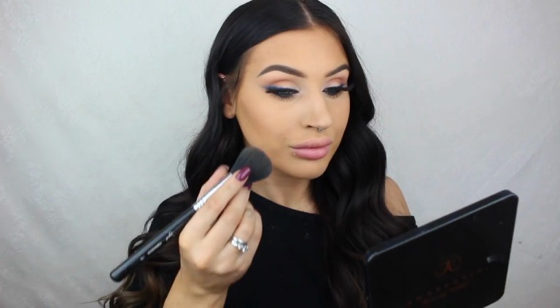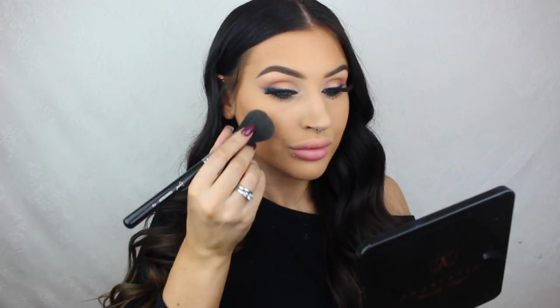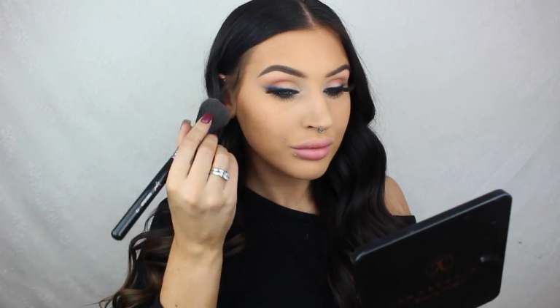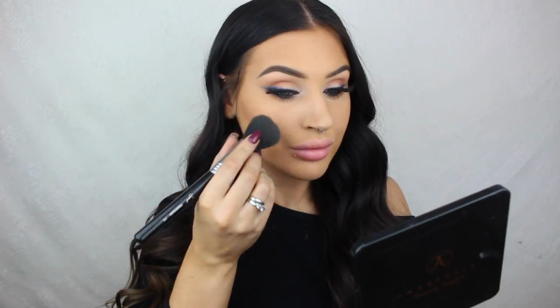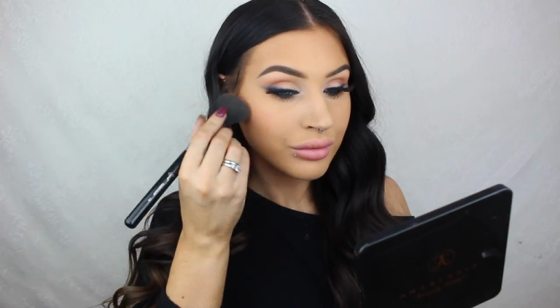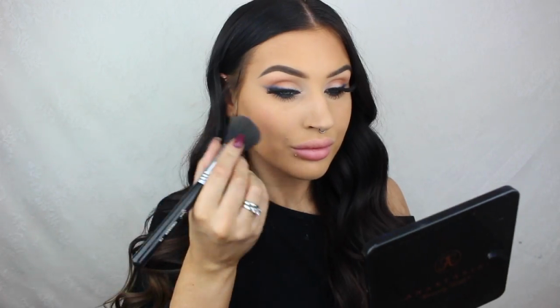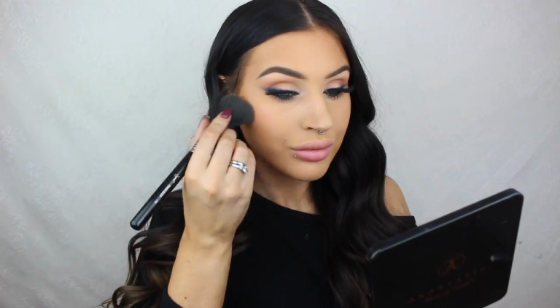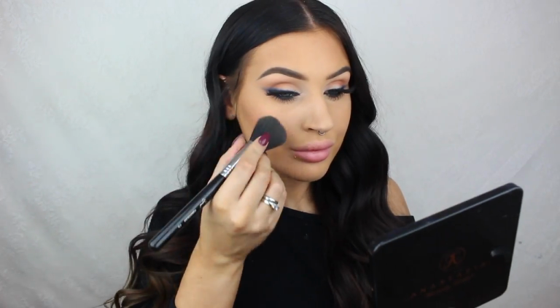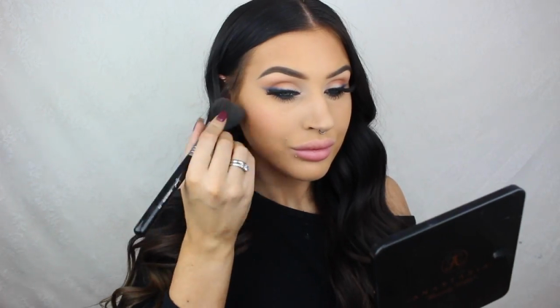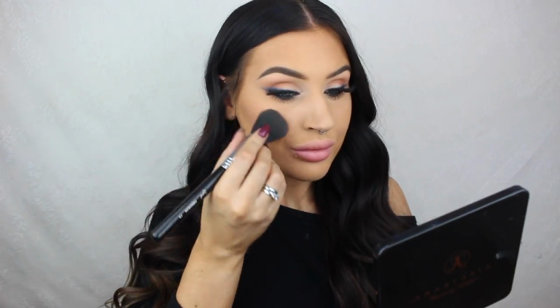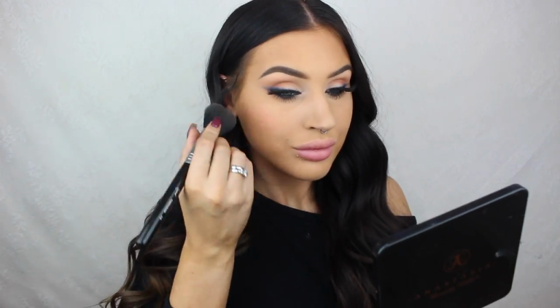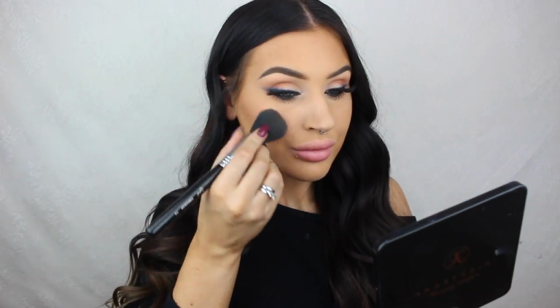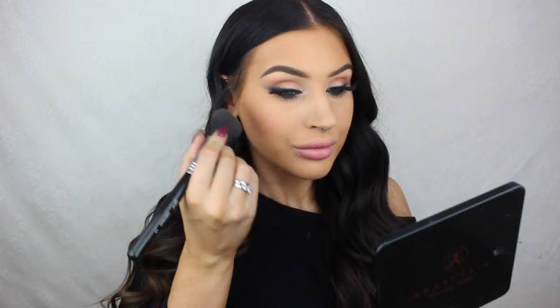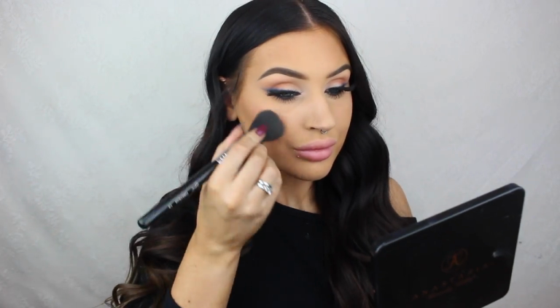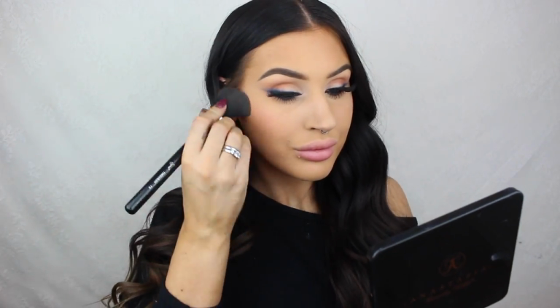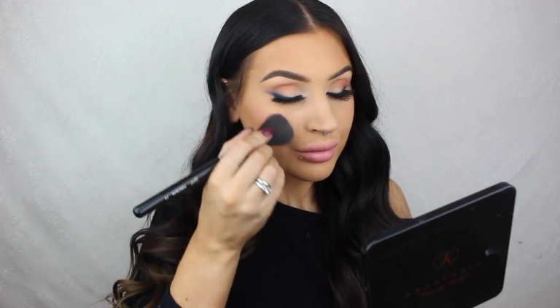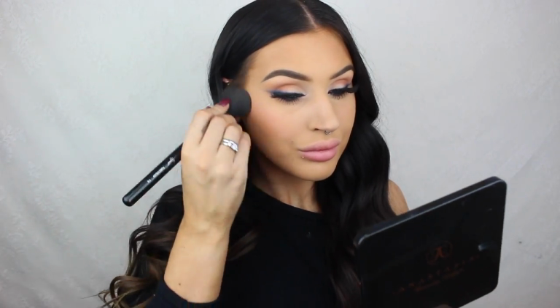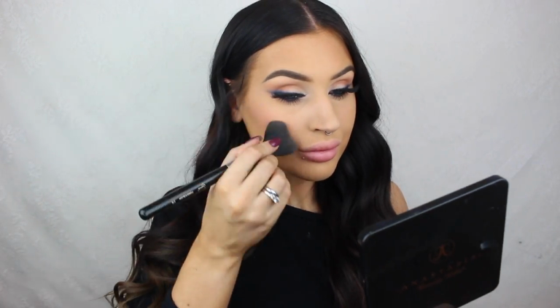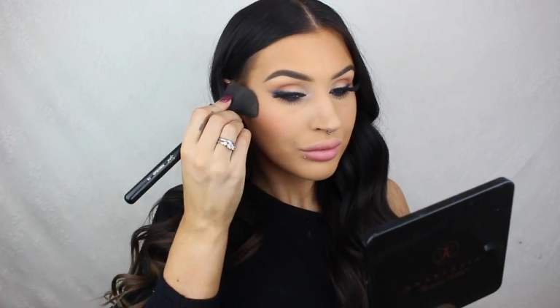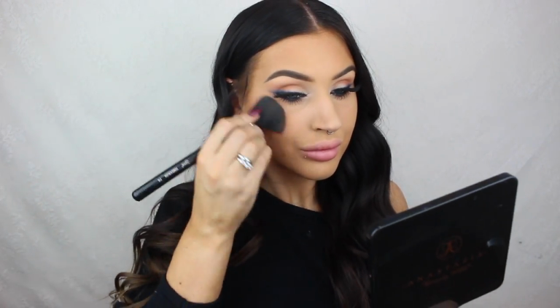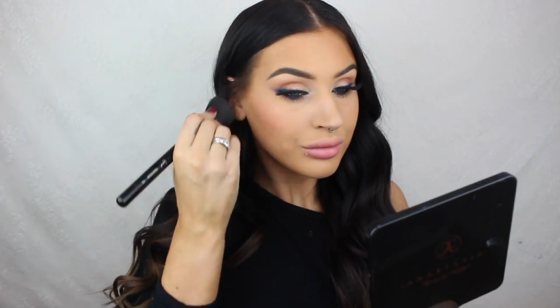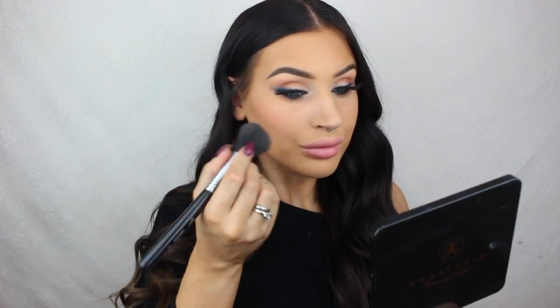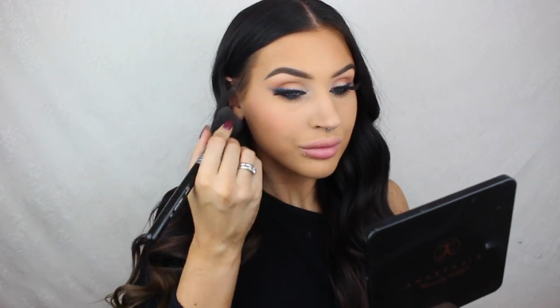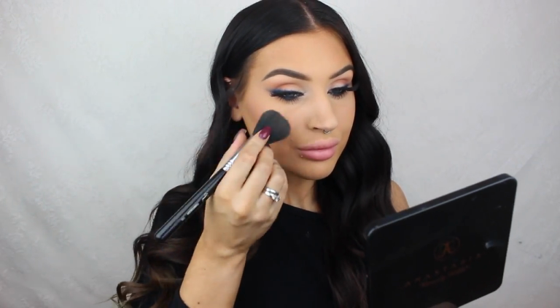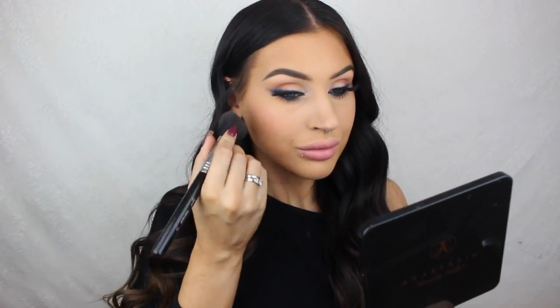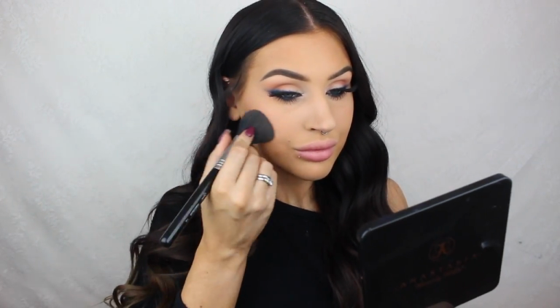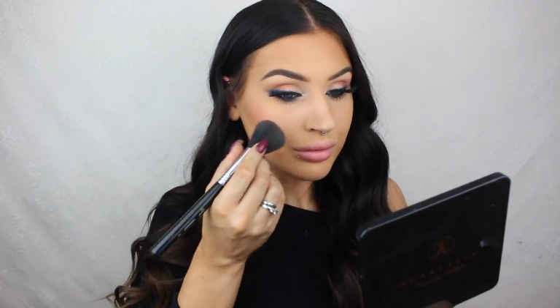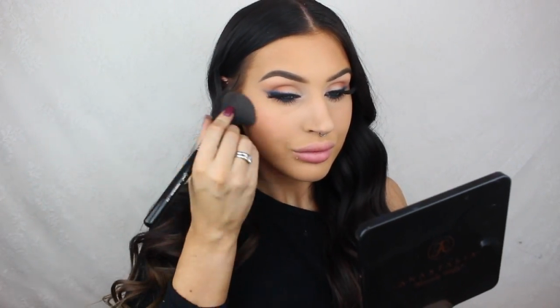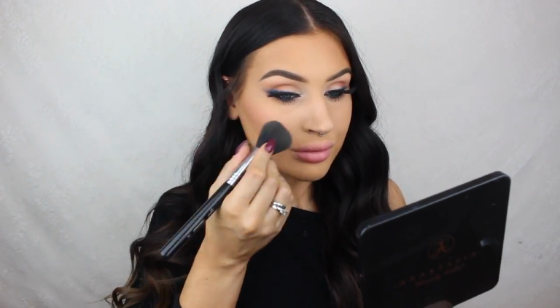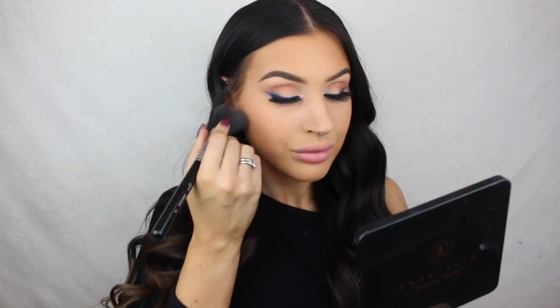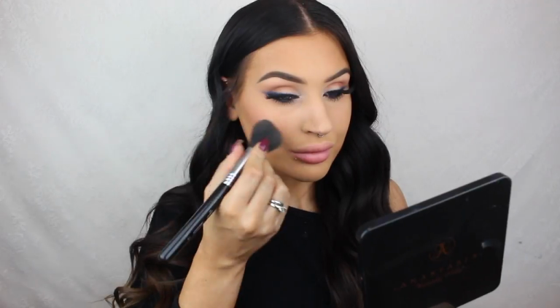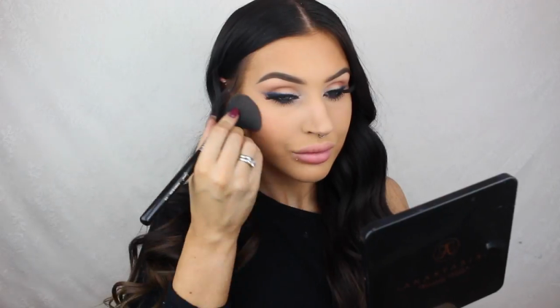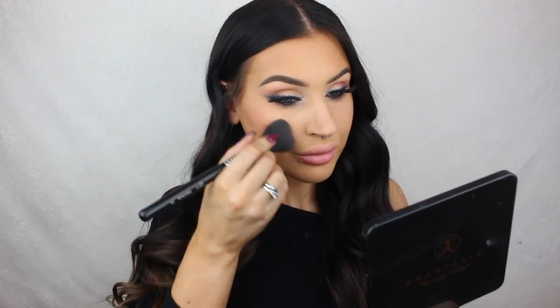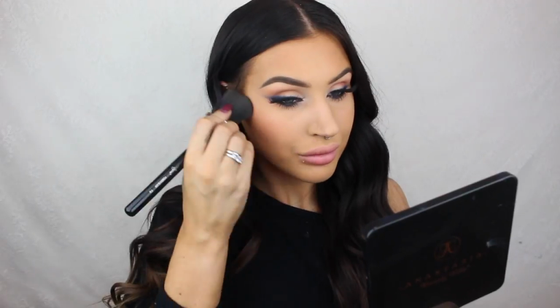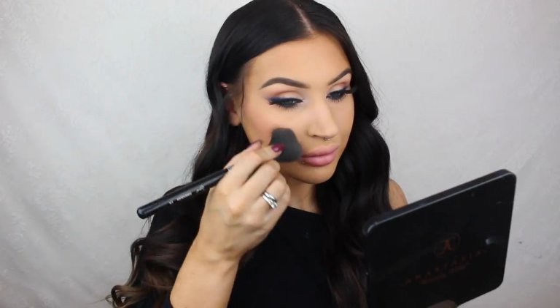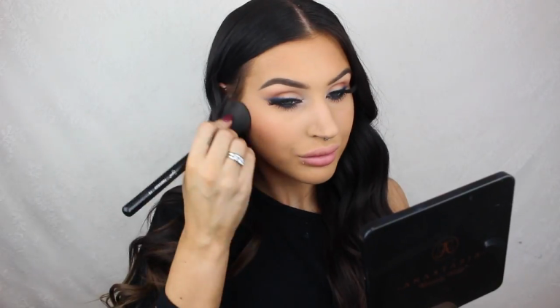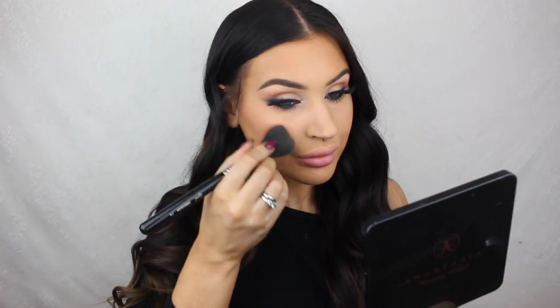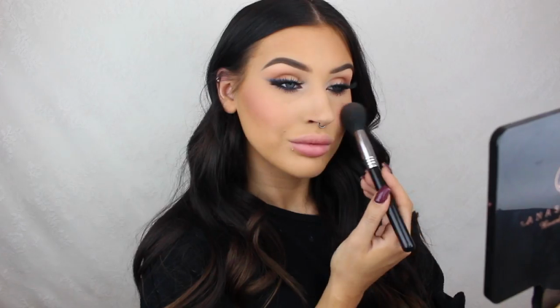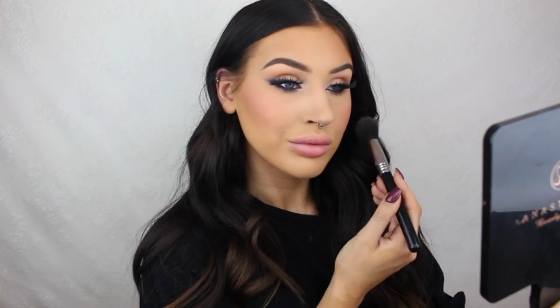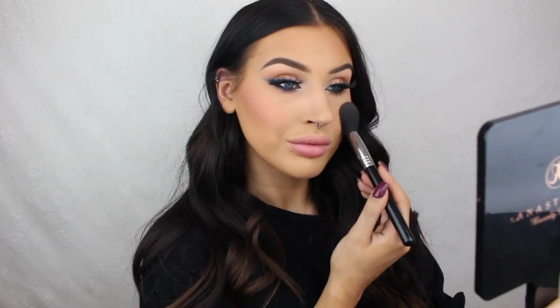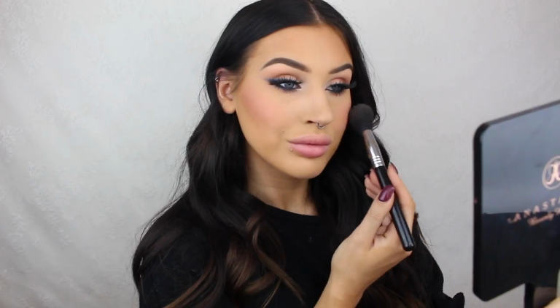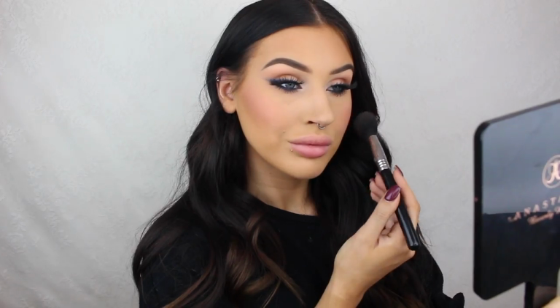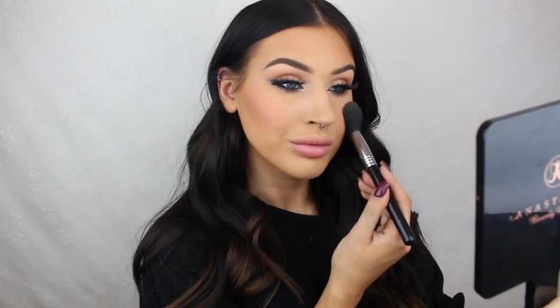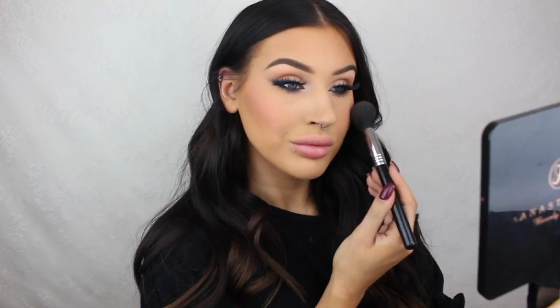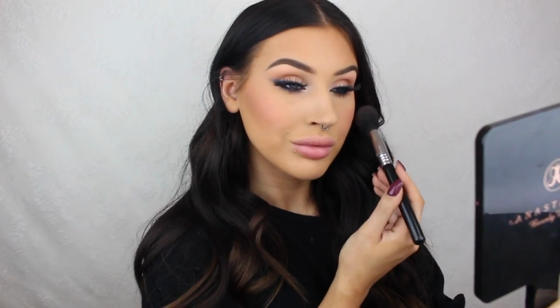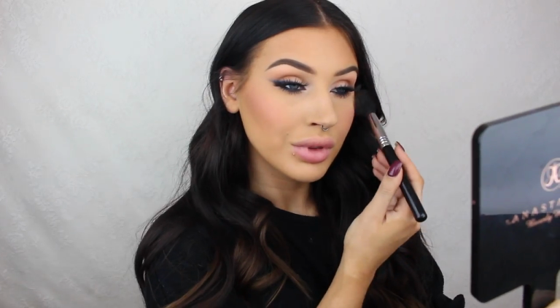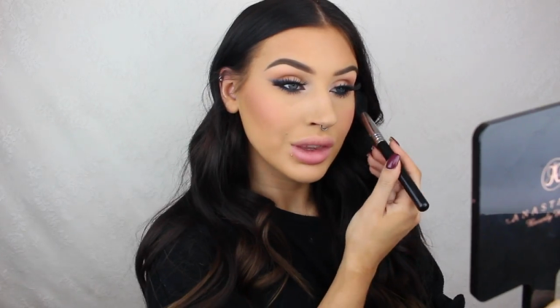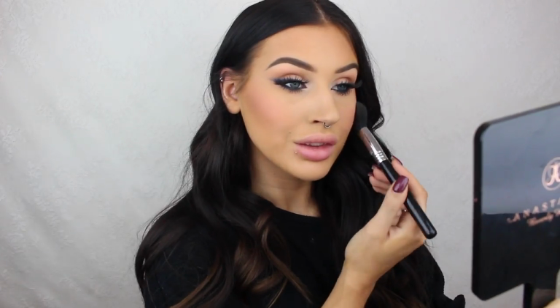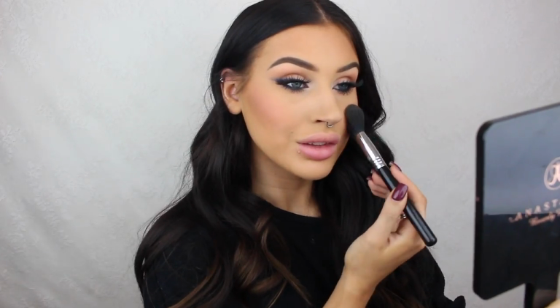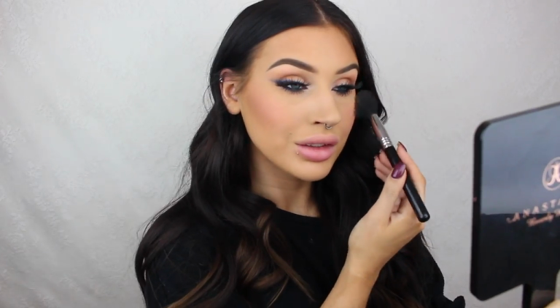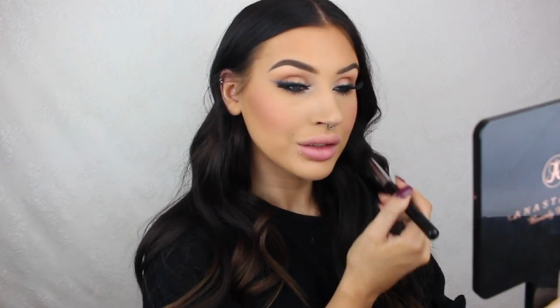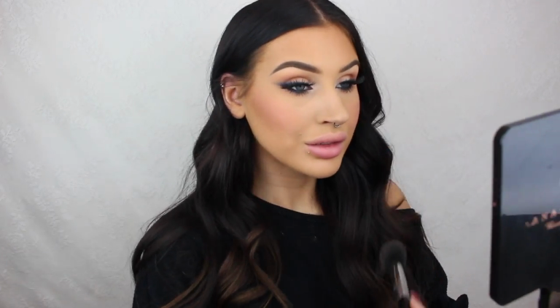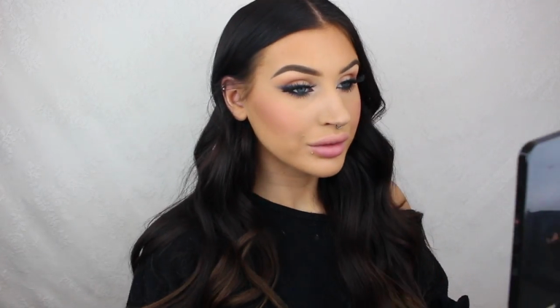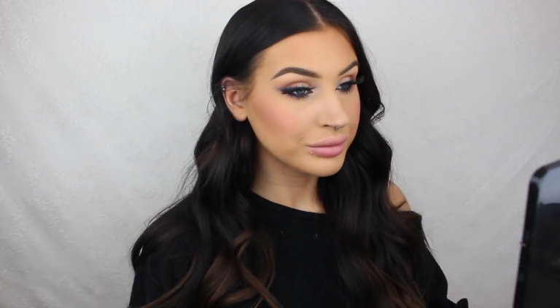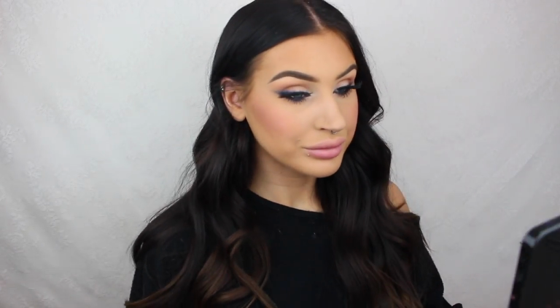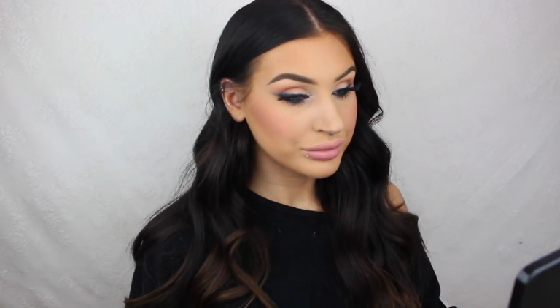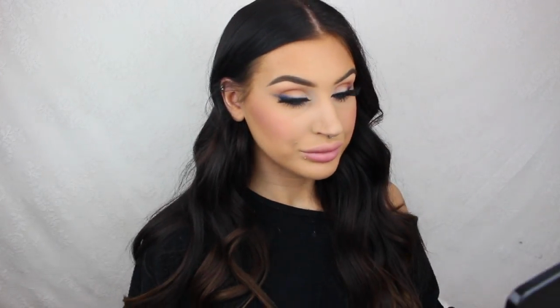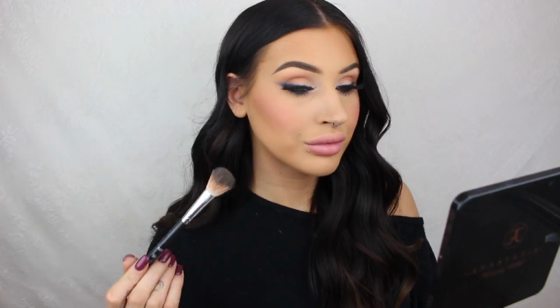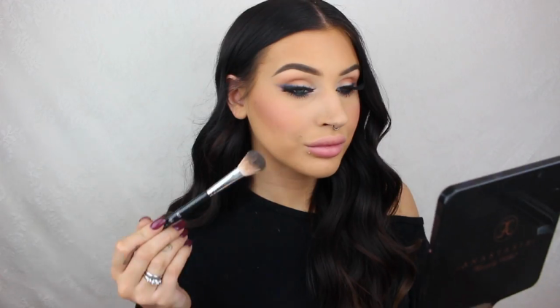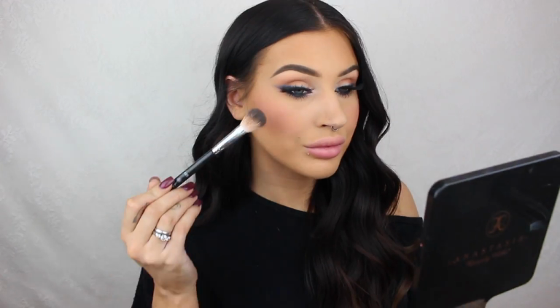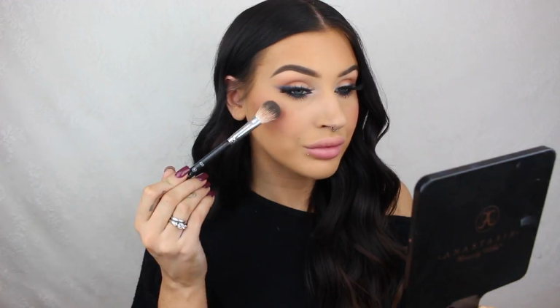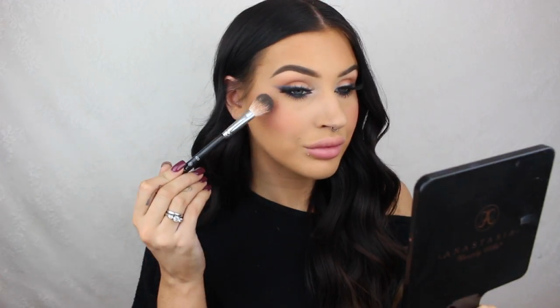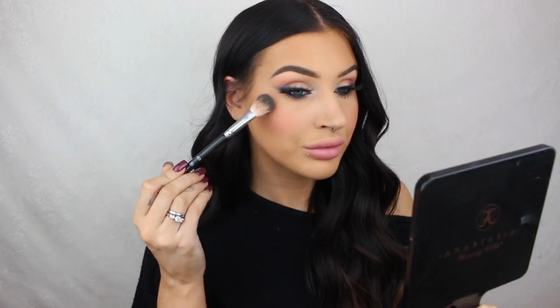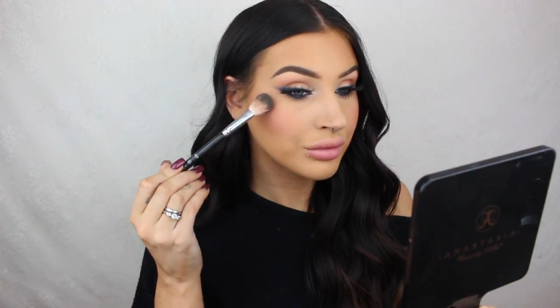For the cheeks I'm applying my favorite blush from Soeva, and then I'm highlighting my cheekbones with Glow Getter from the Anastasia Glow Kit.